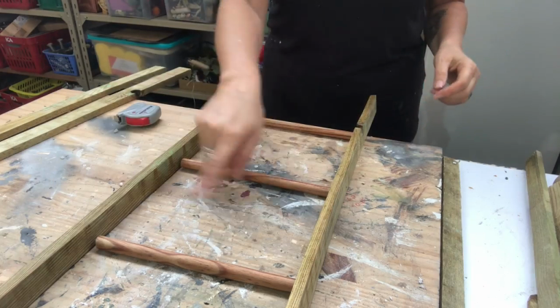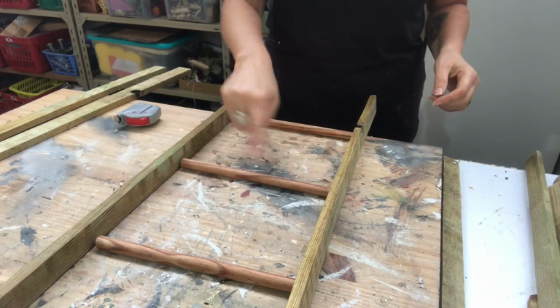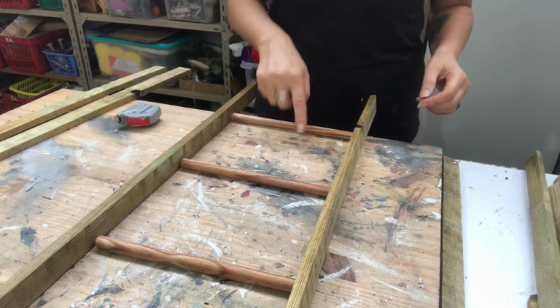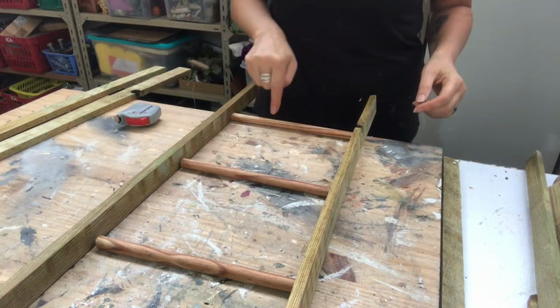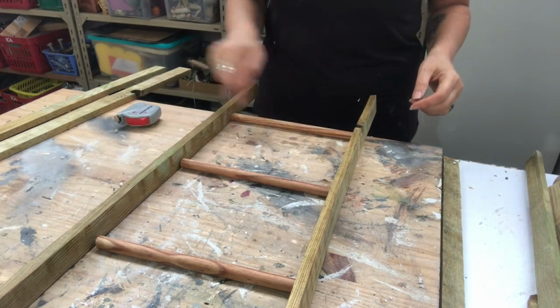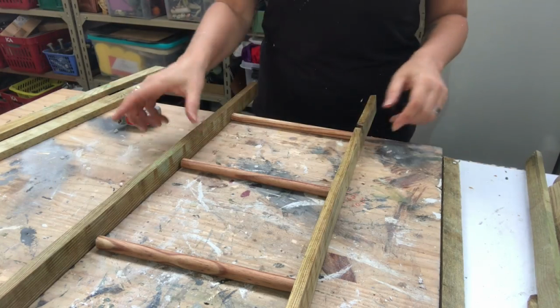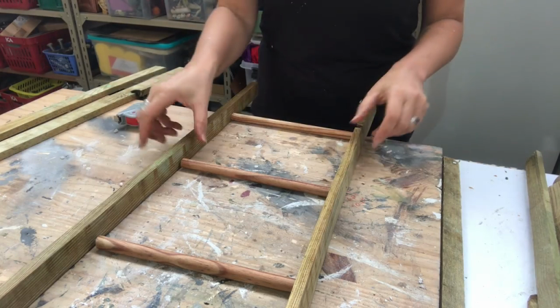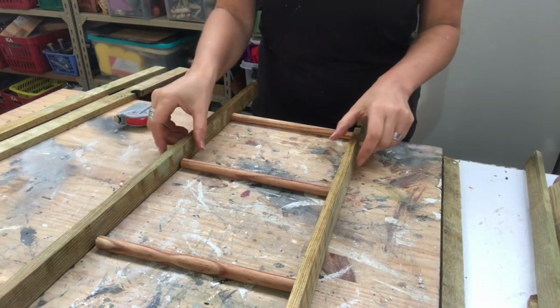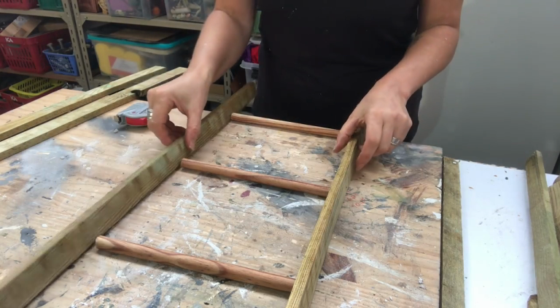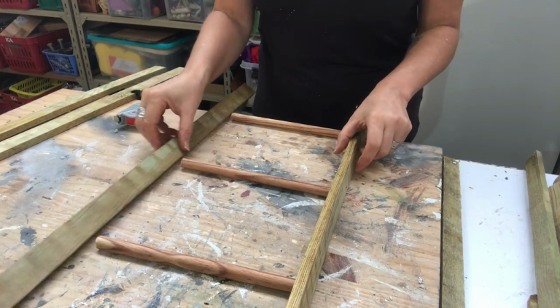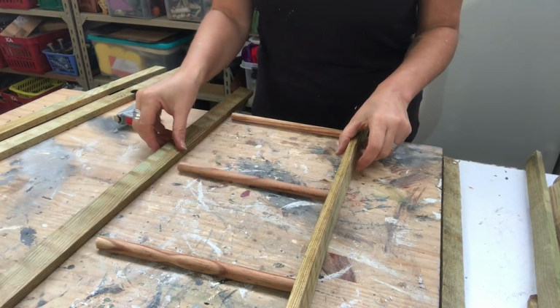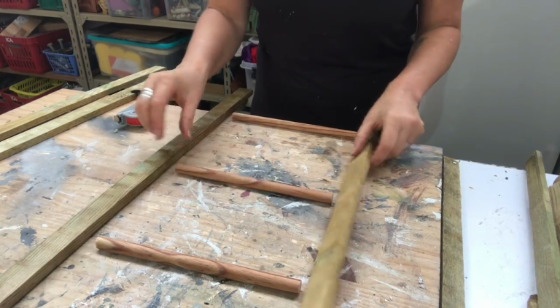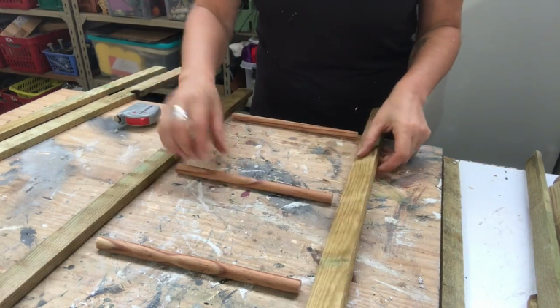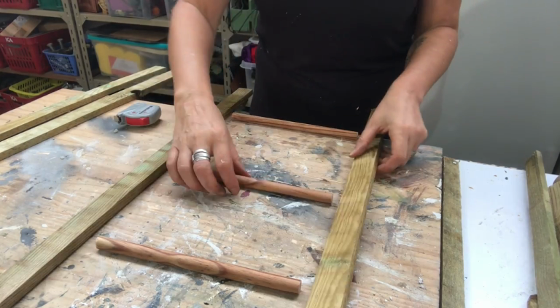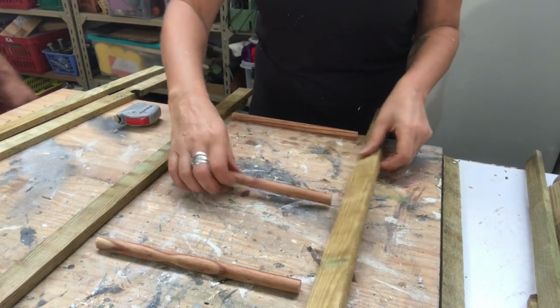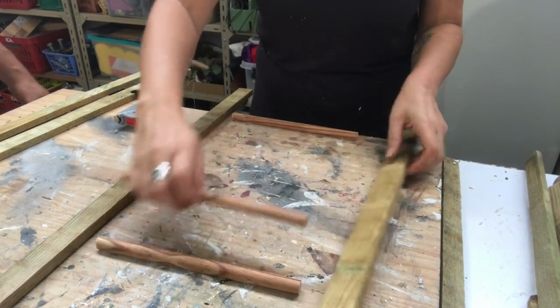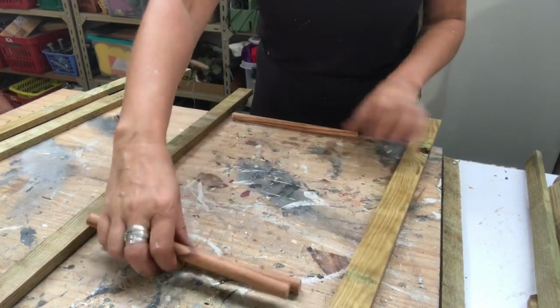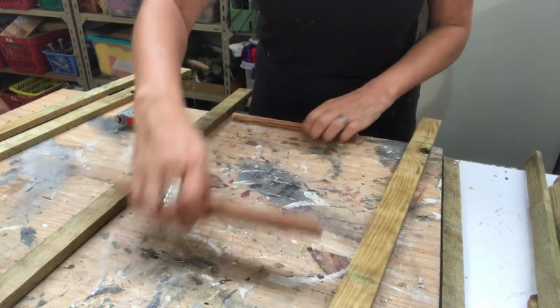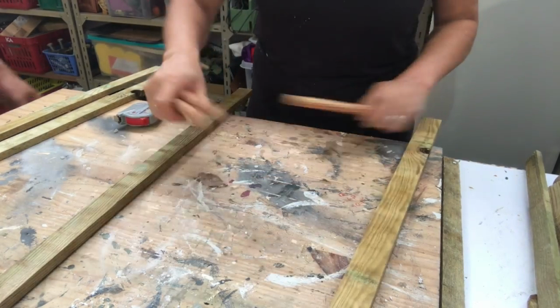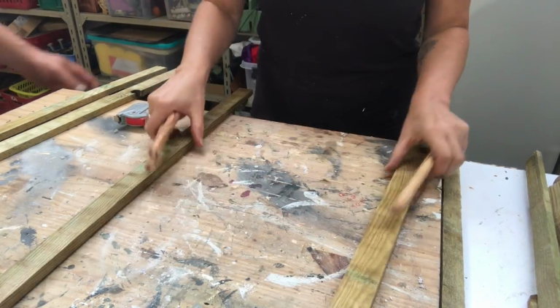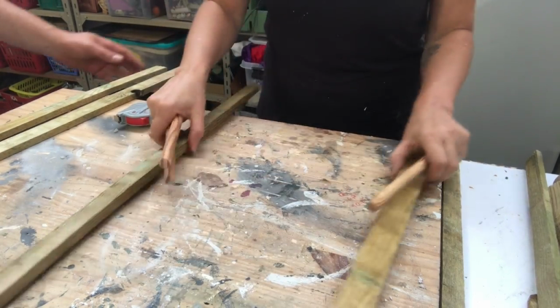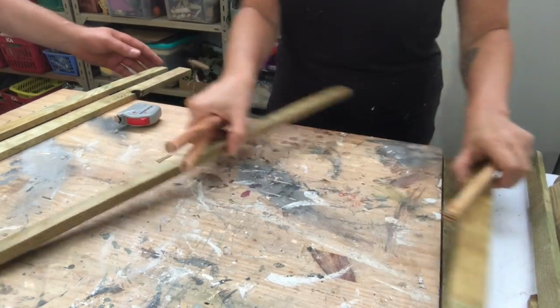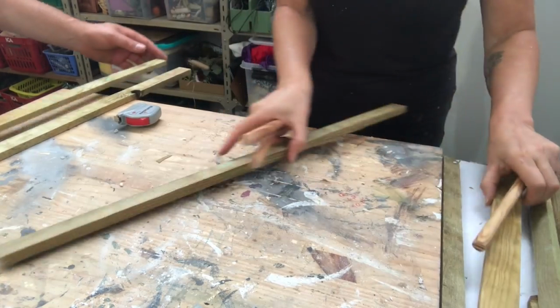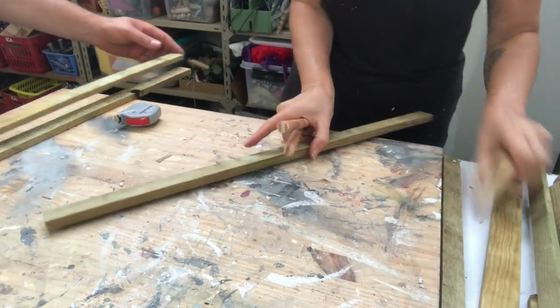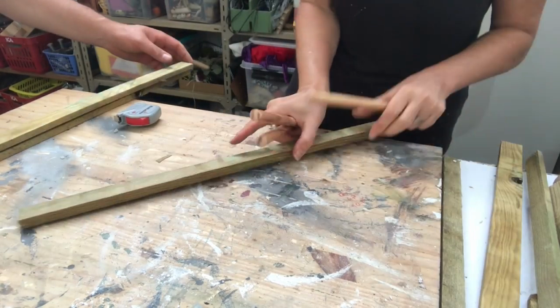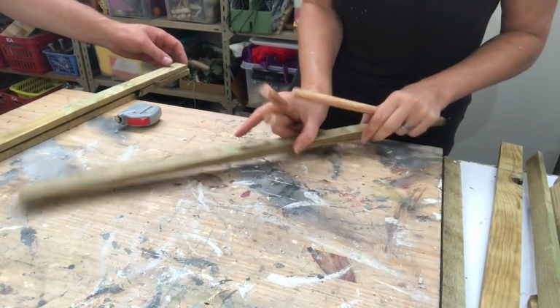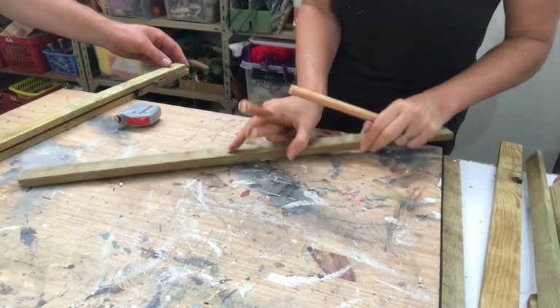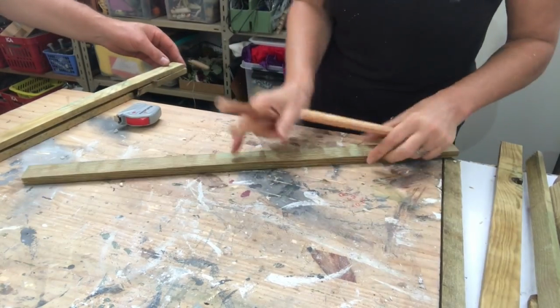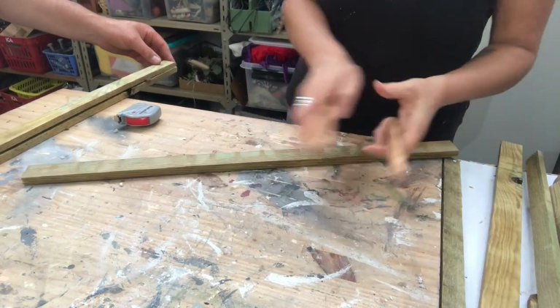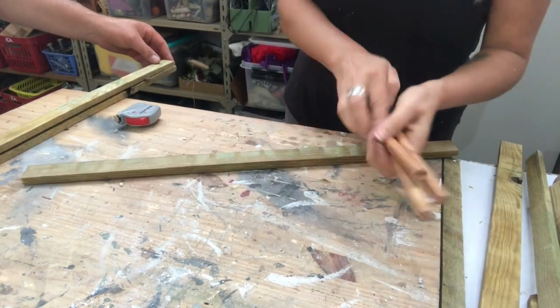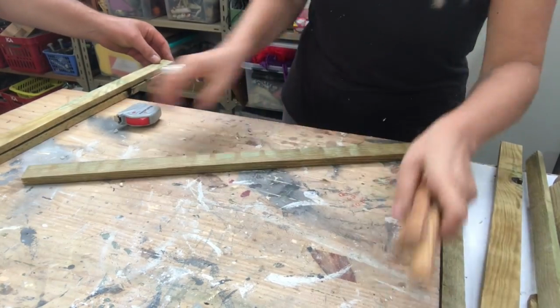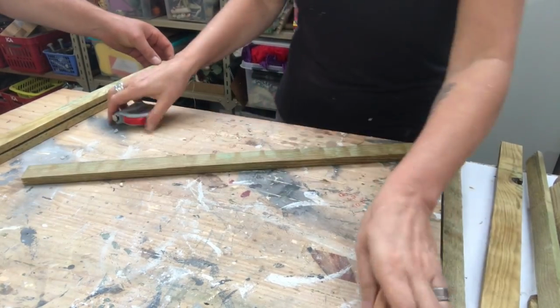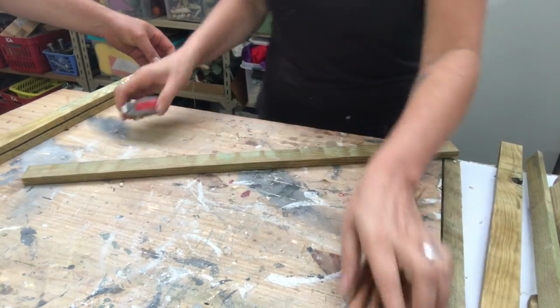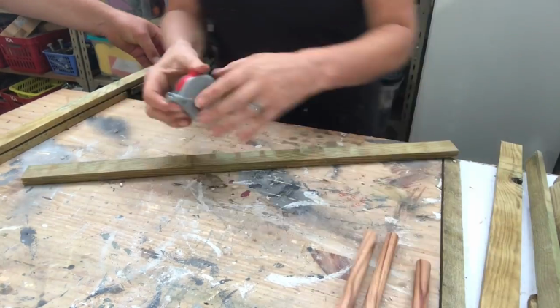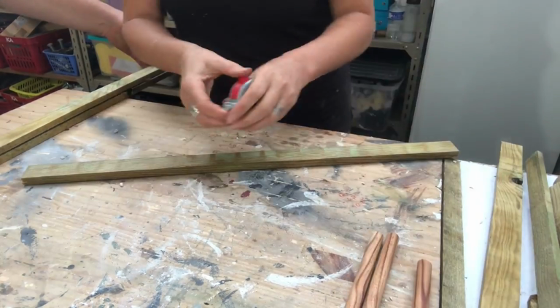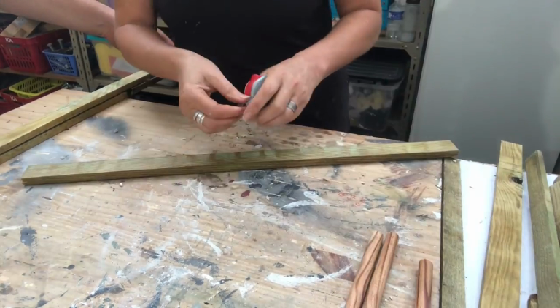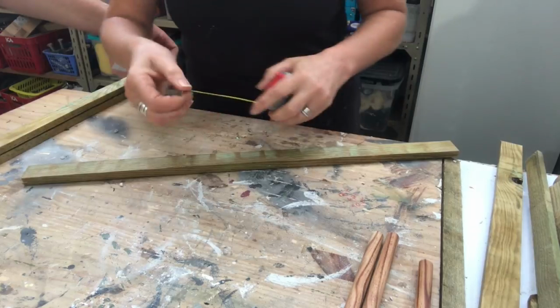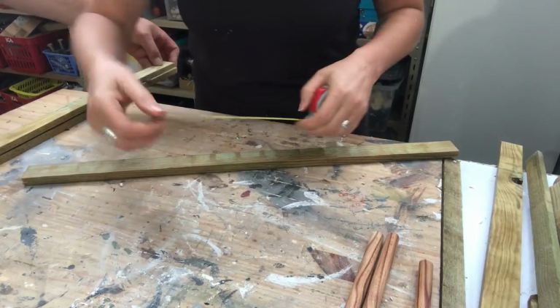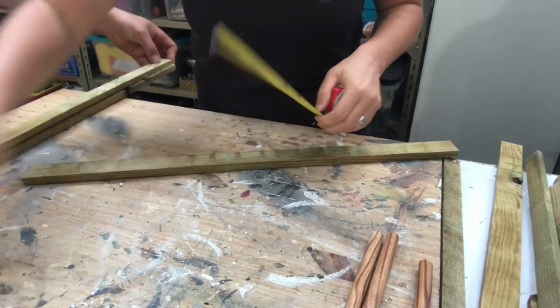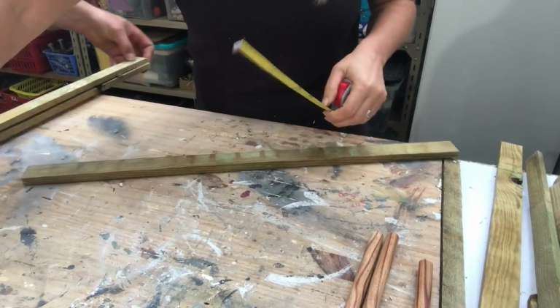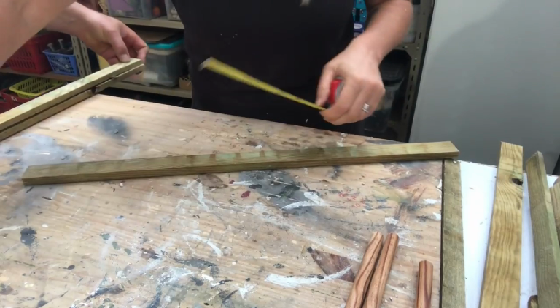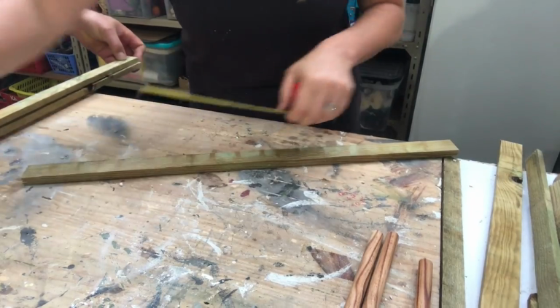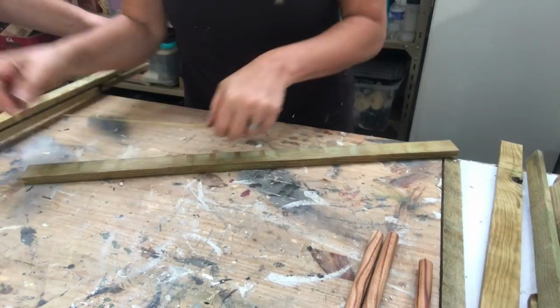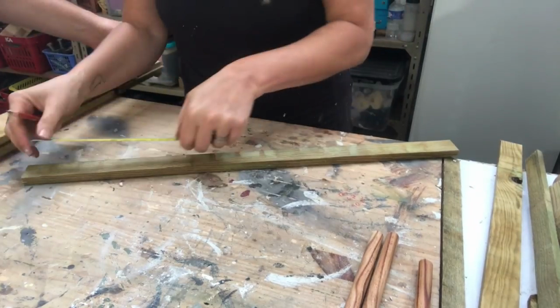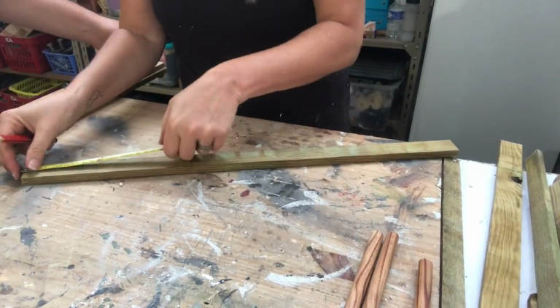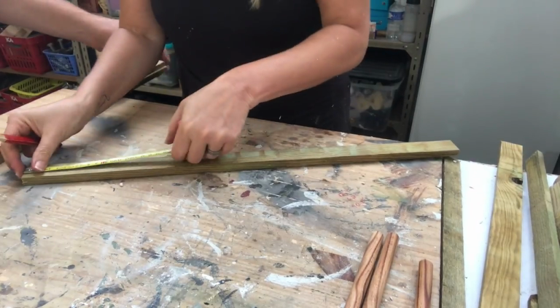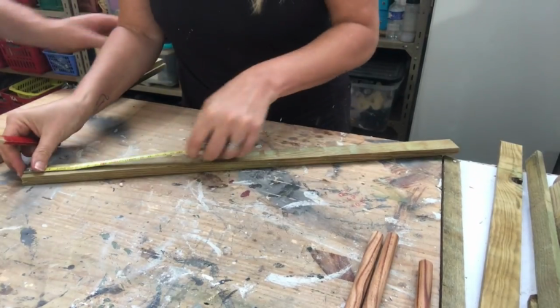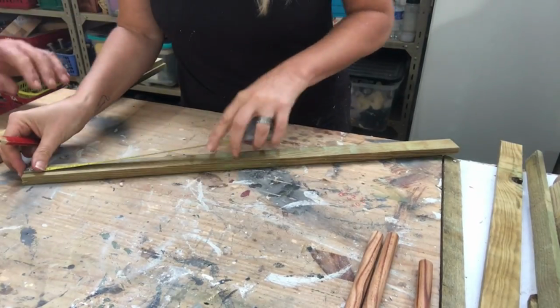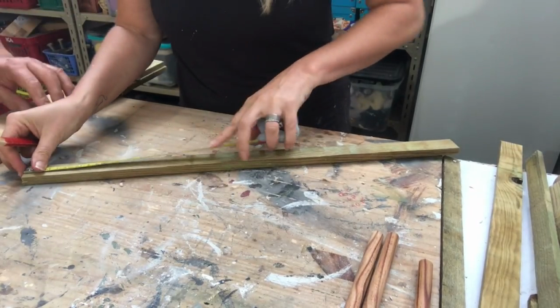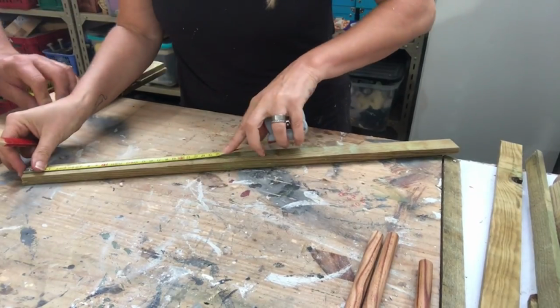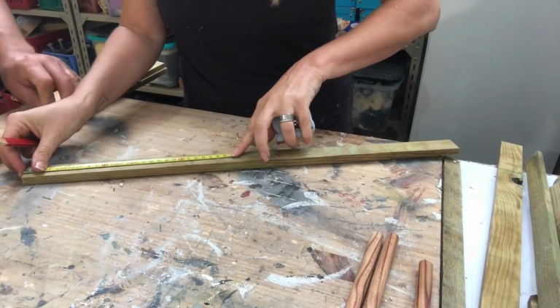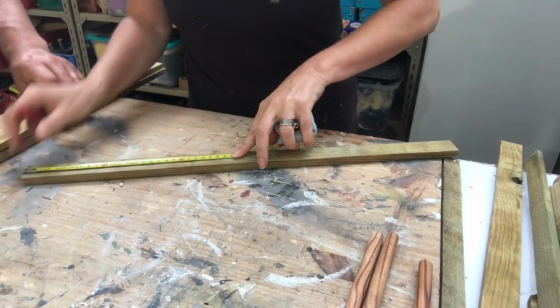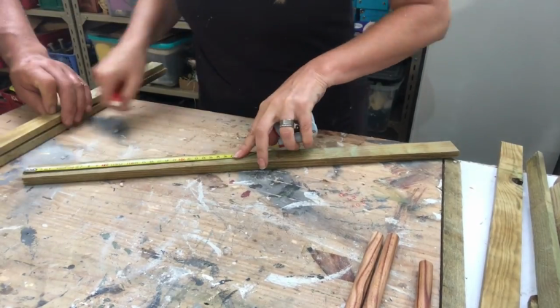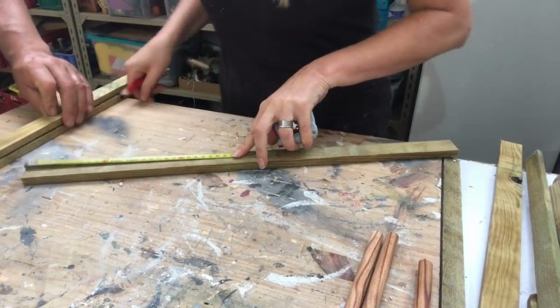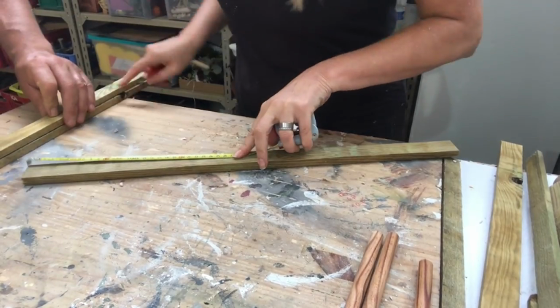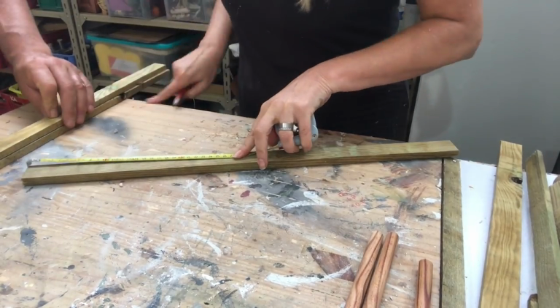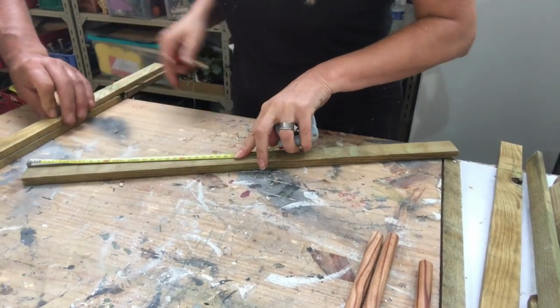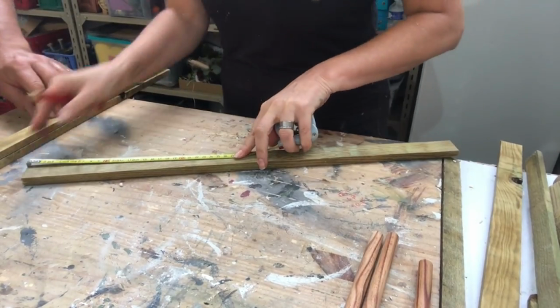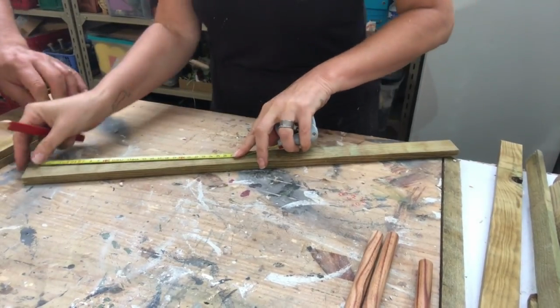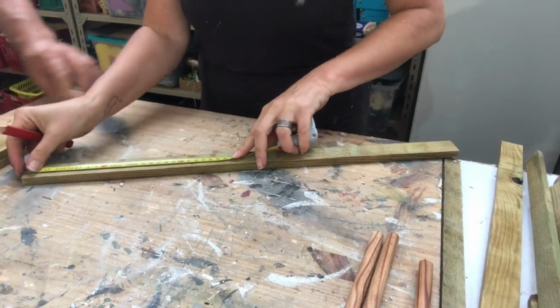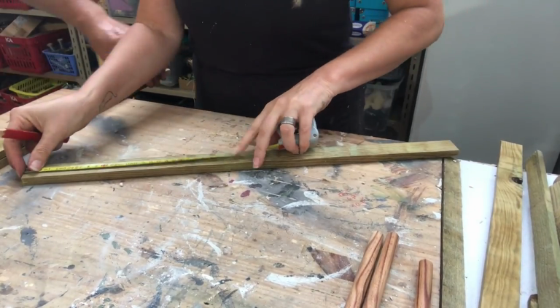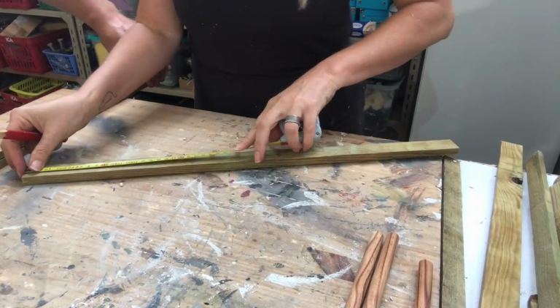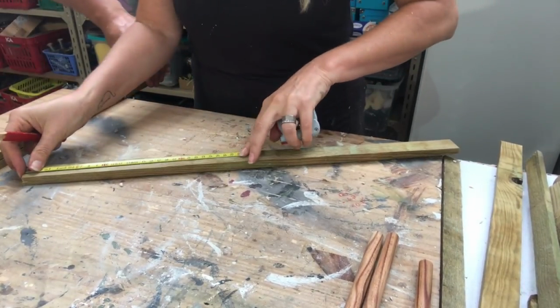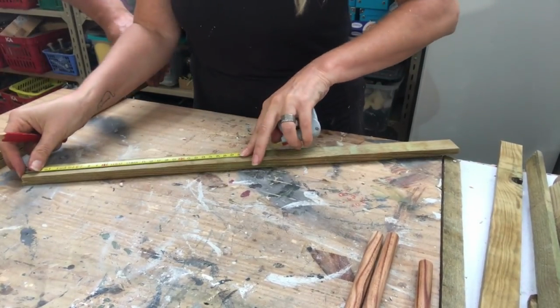Now I need to measure exactly where I need to drill holes for the dowels.